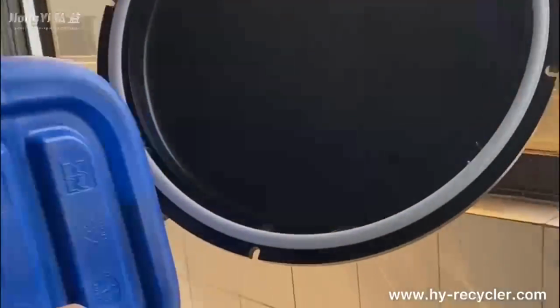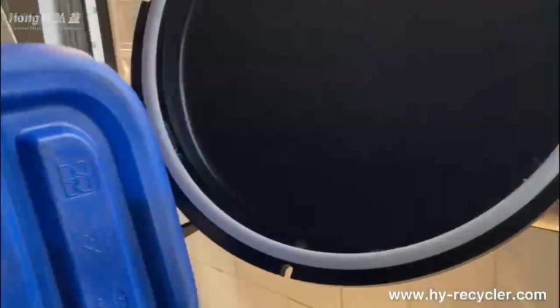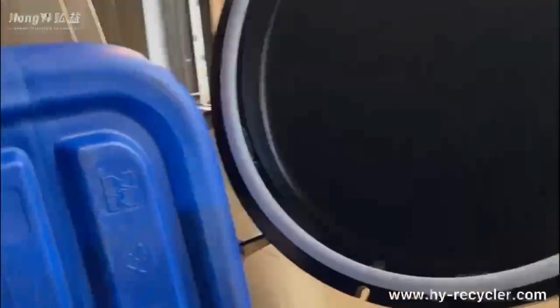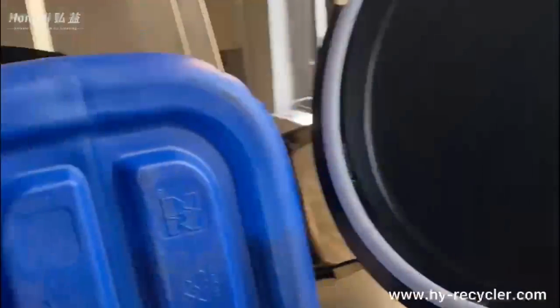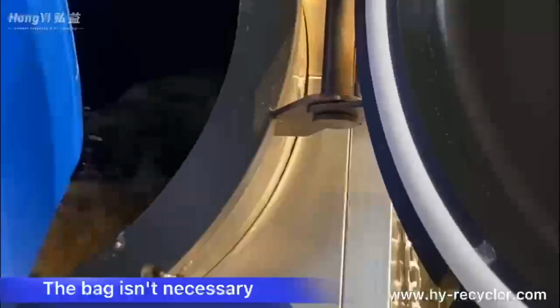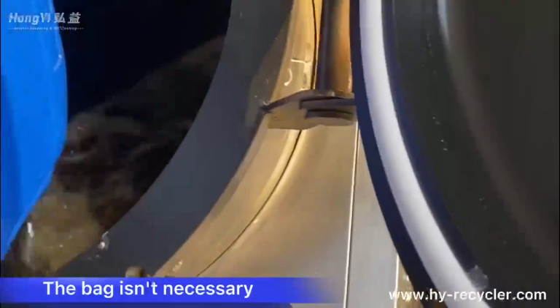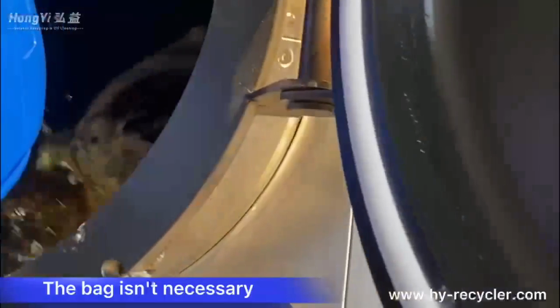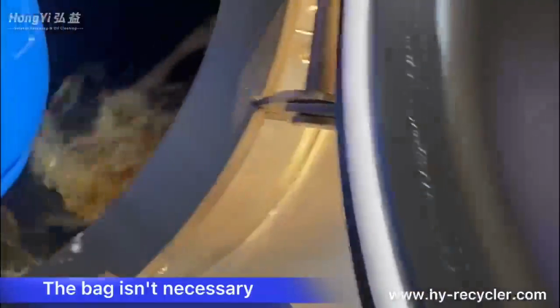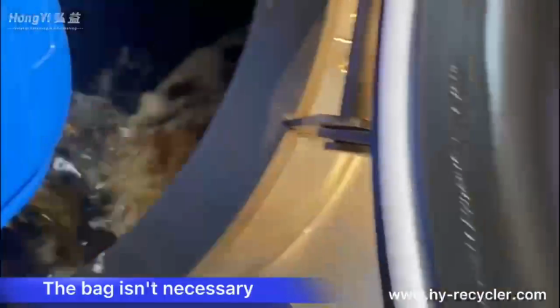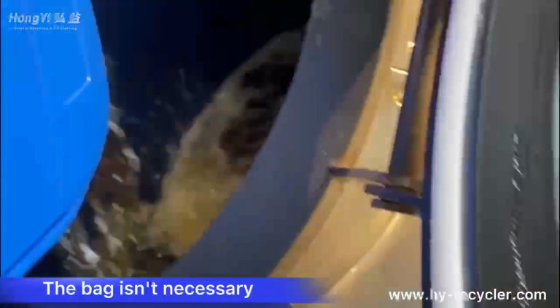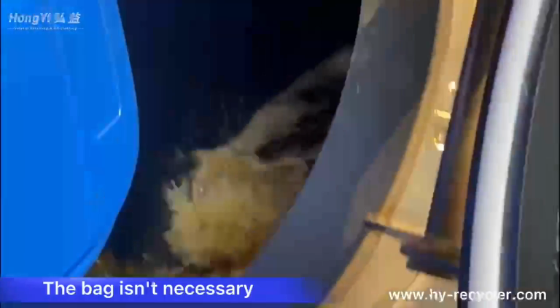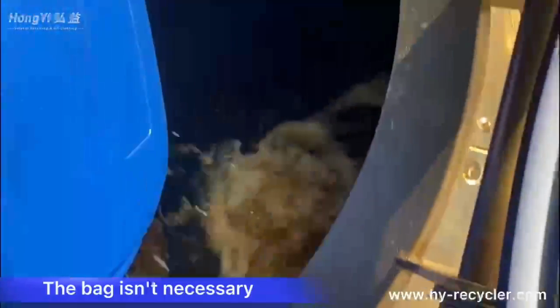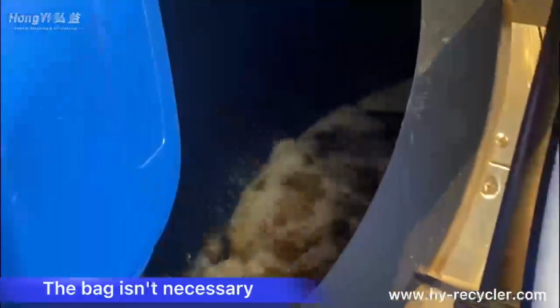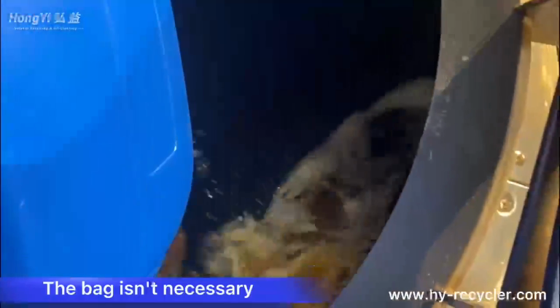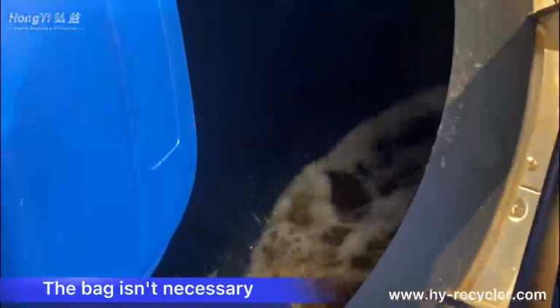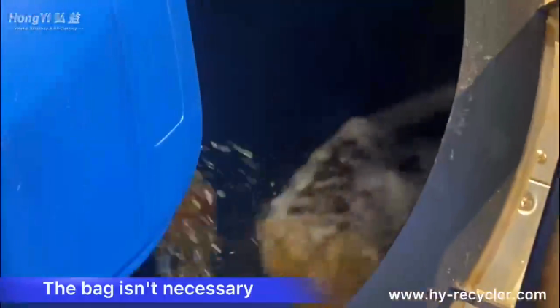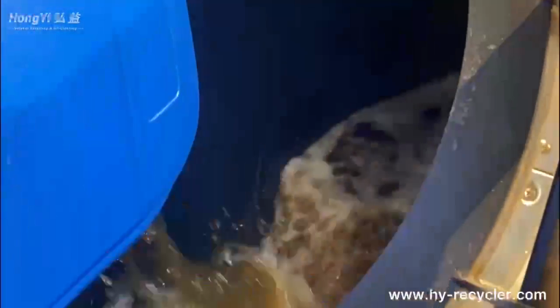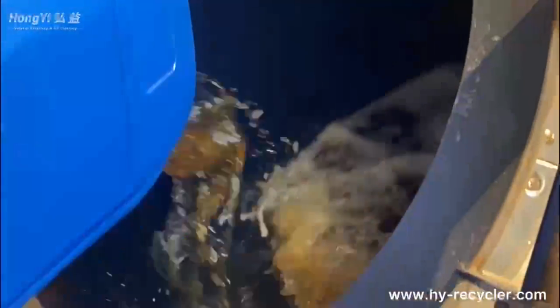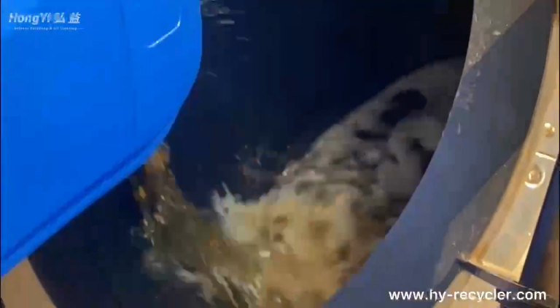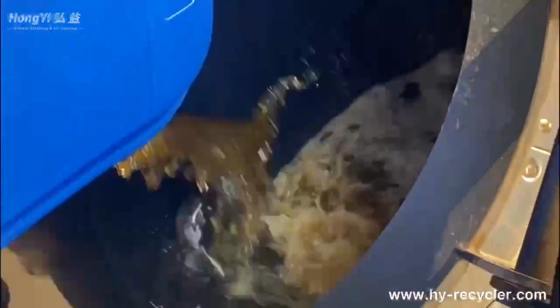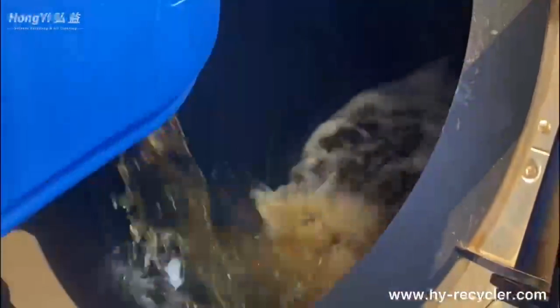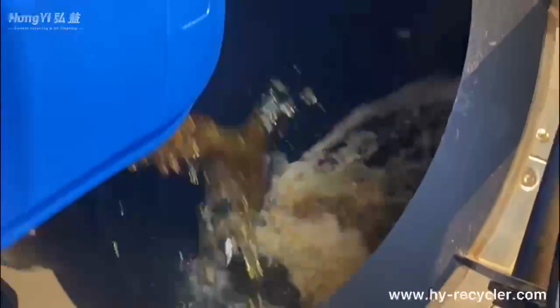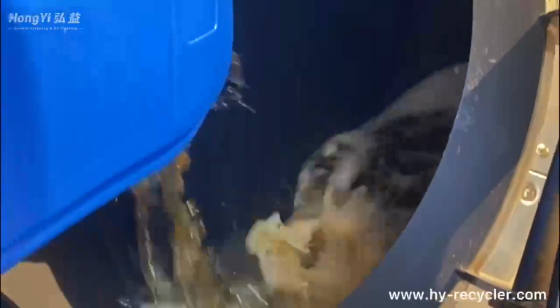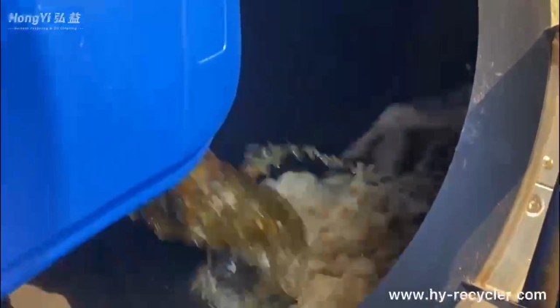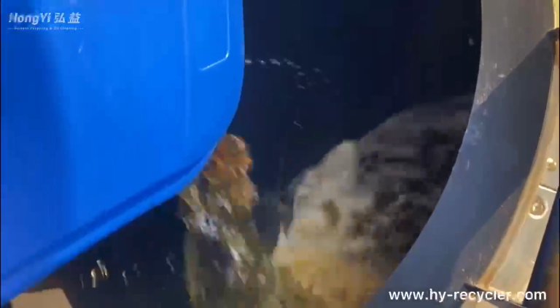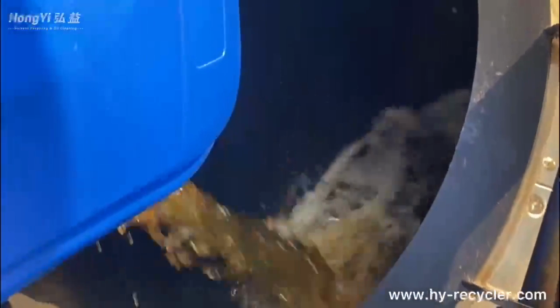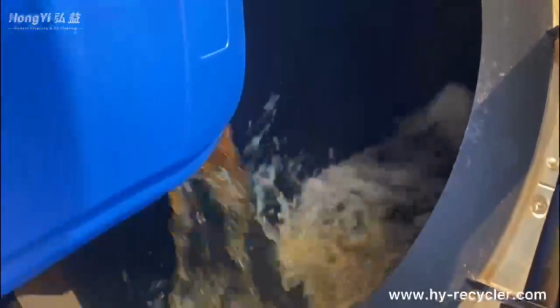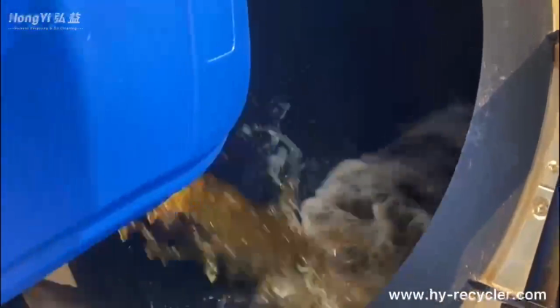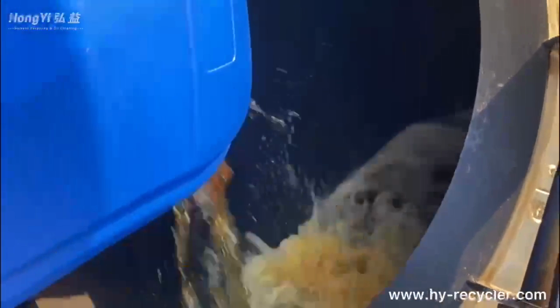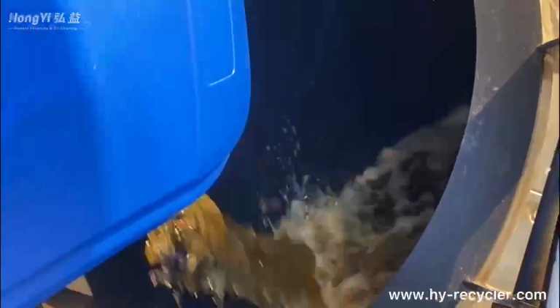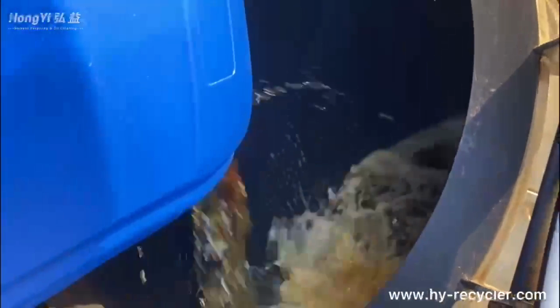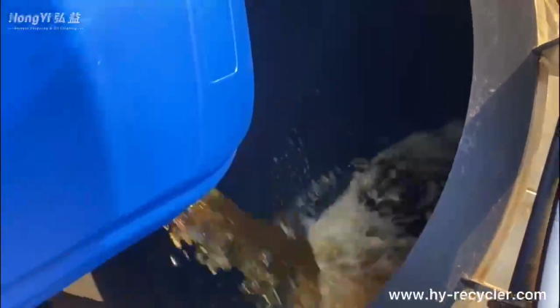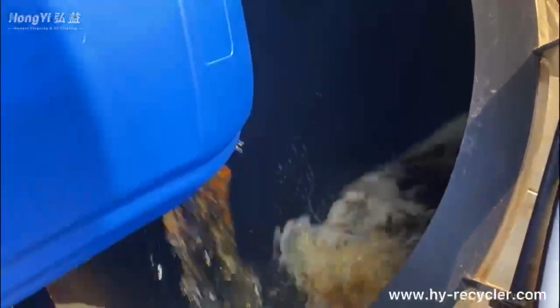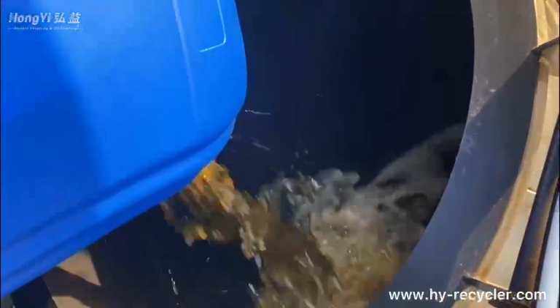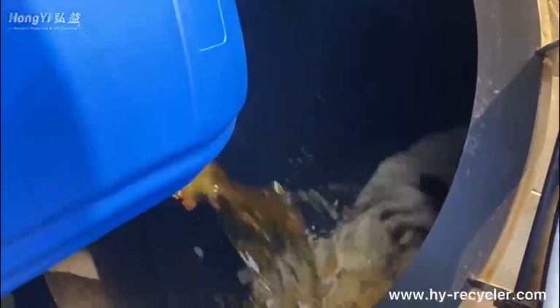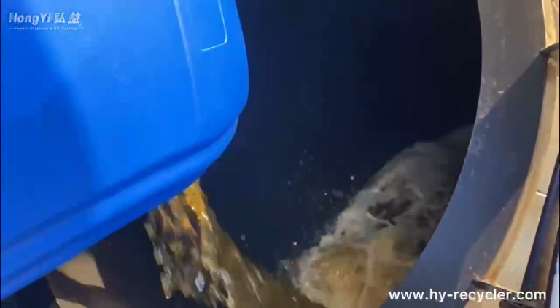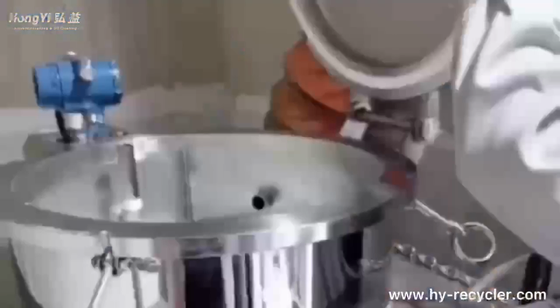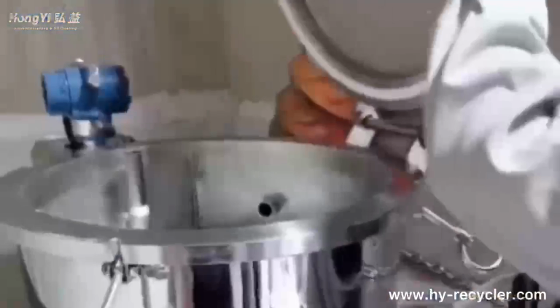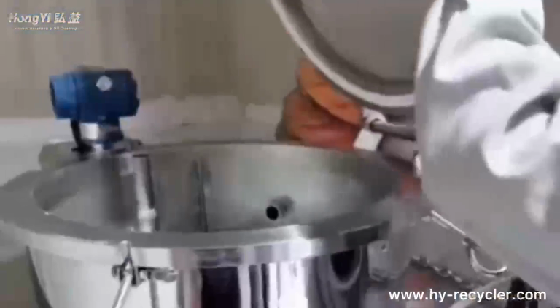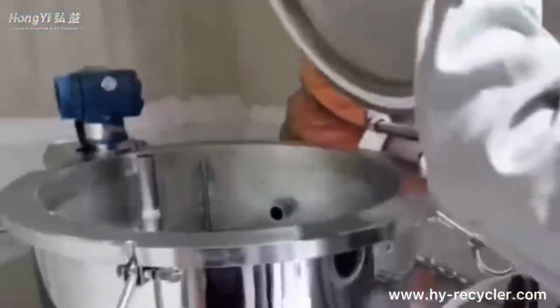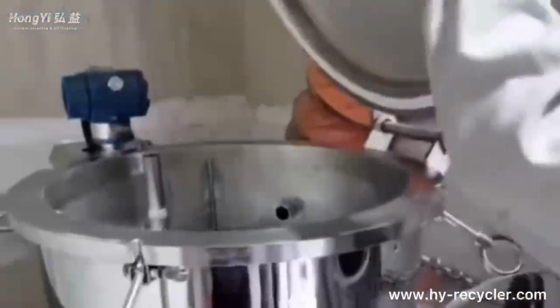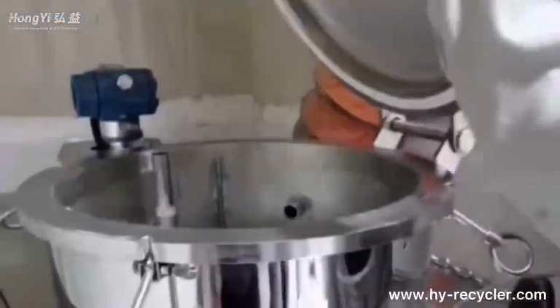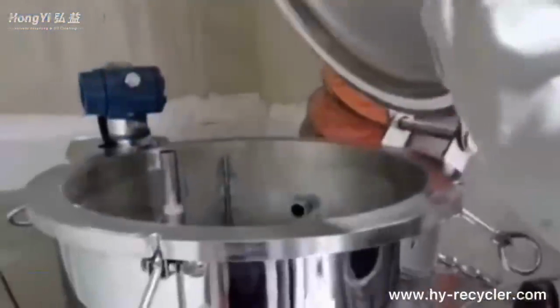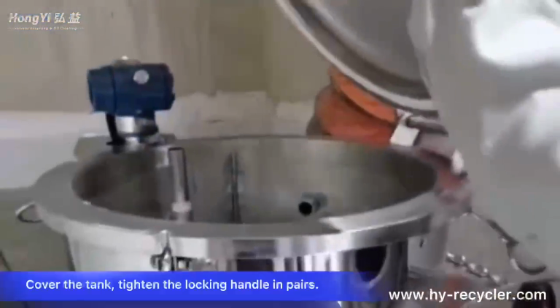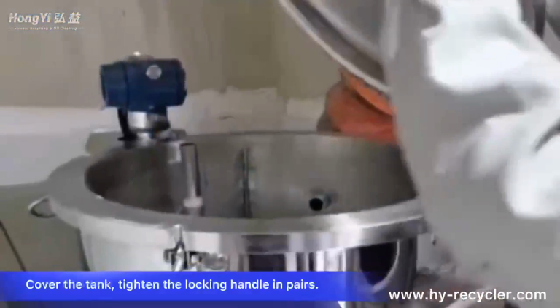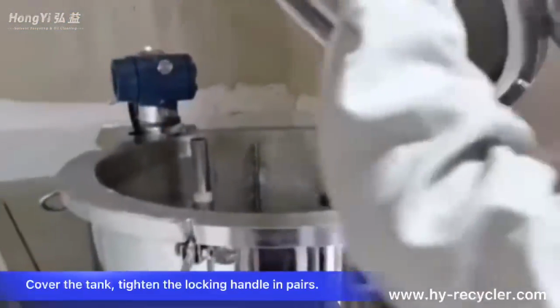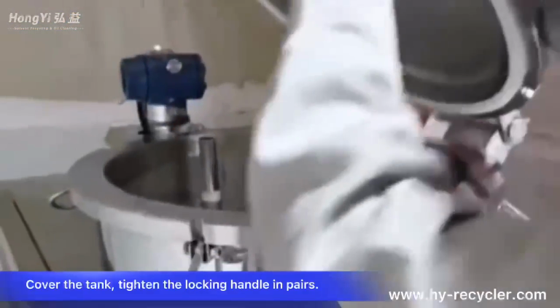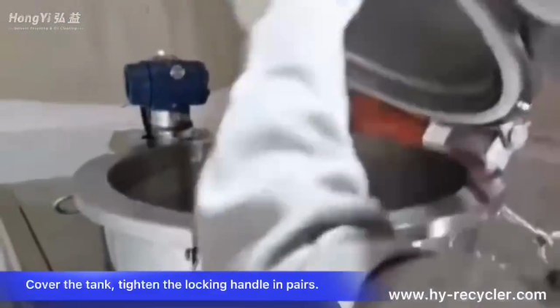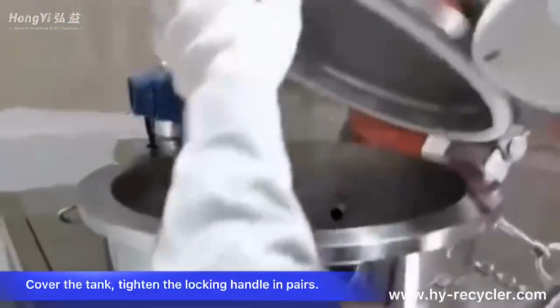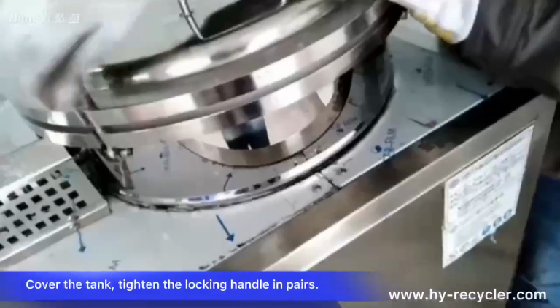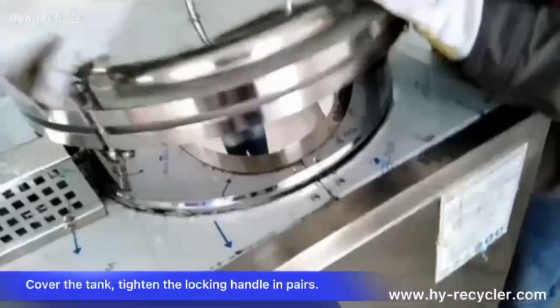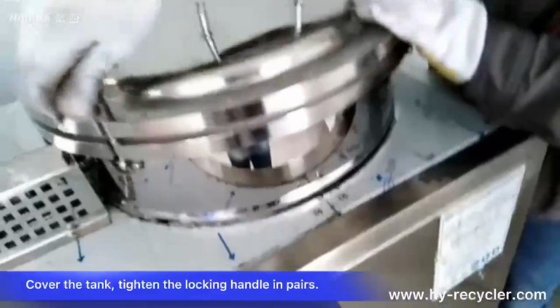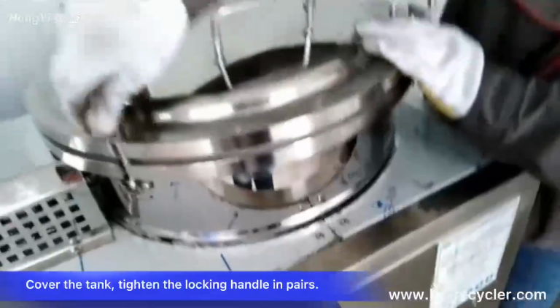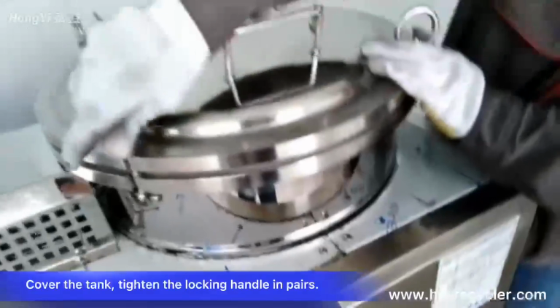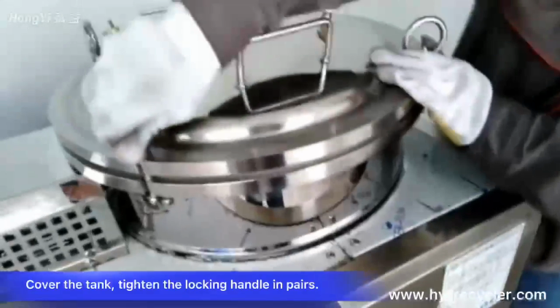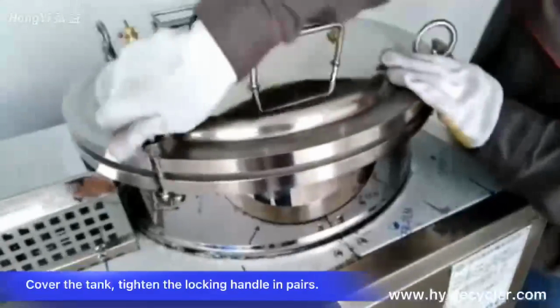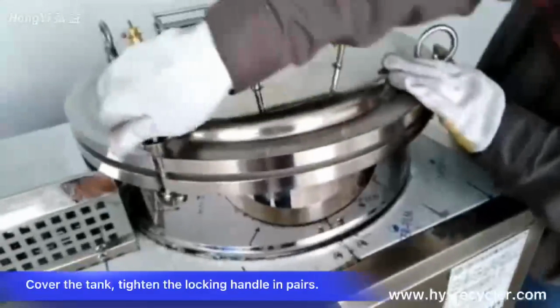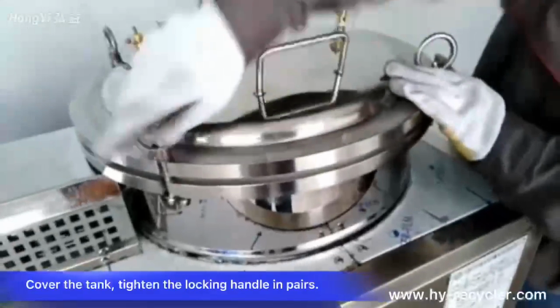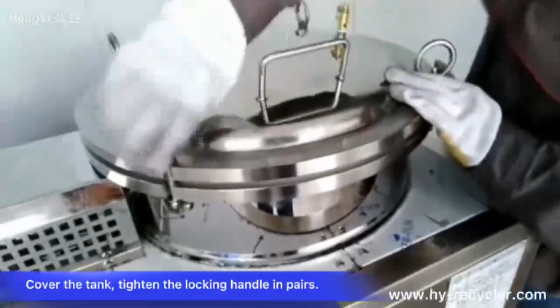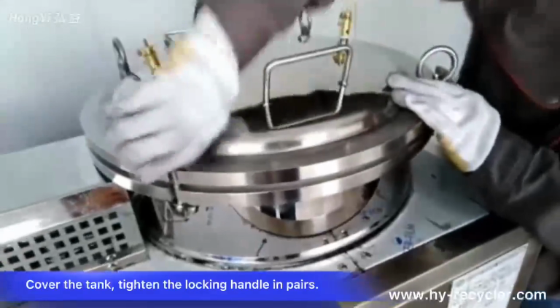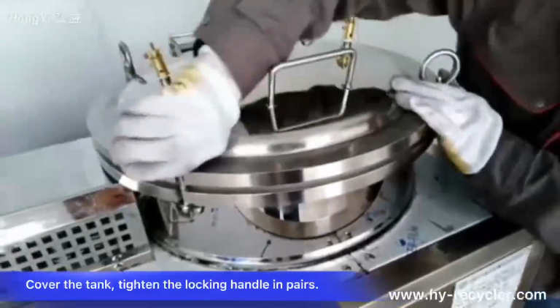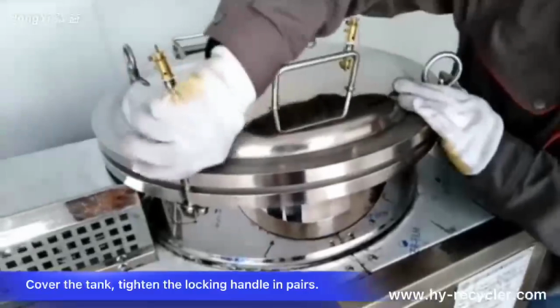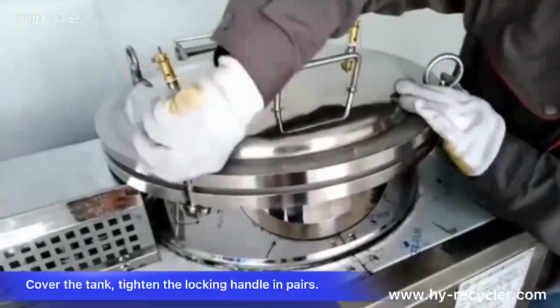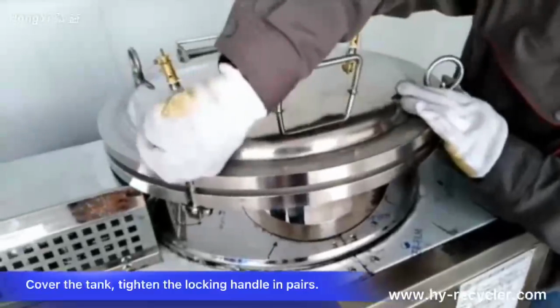Note: the bag isn't necessary. Cover the tank and tighten the locking handle in pairs.